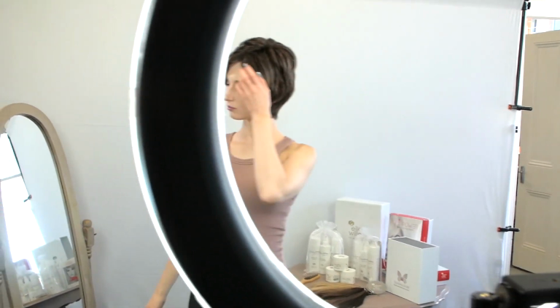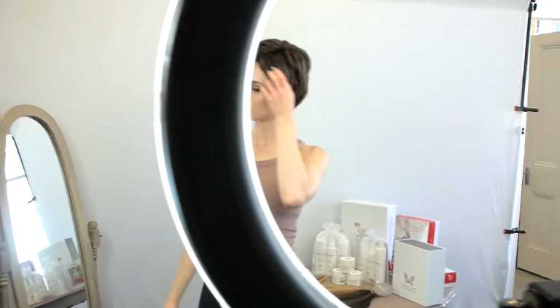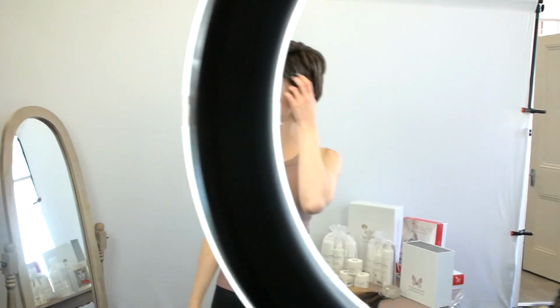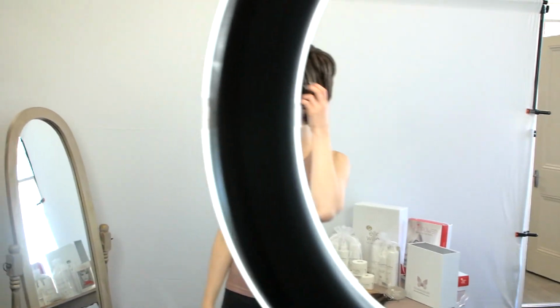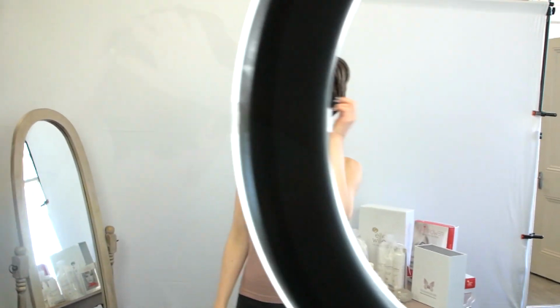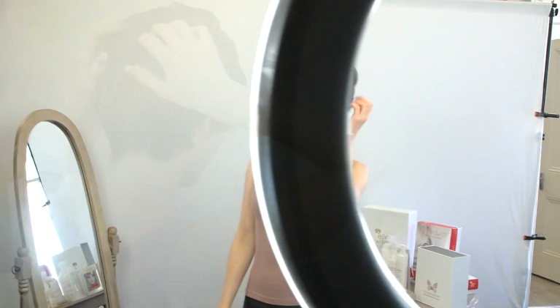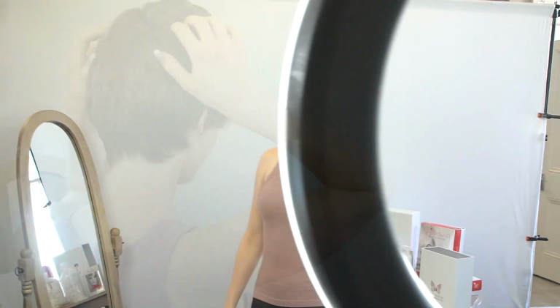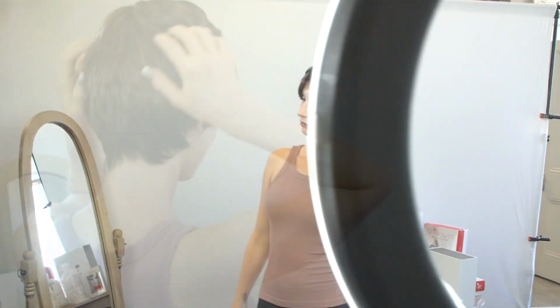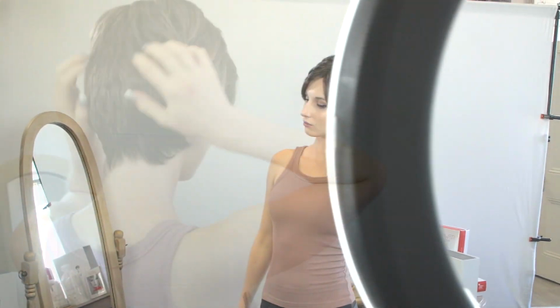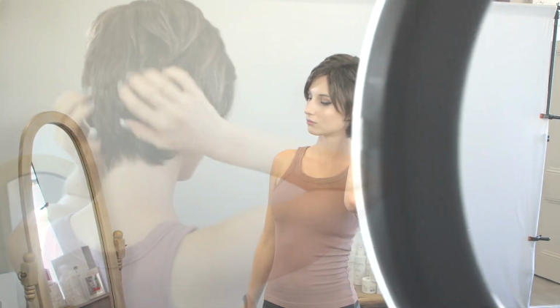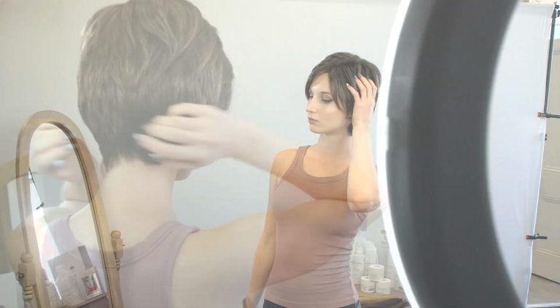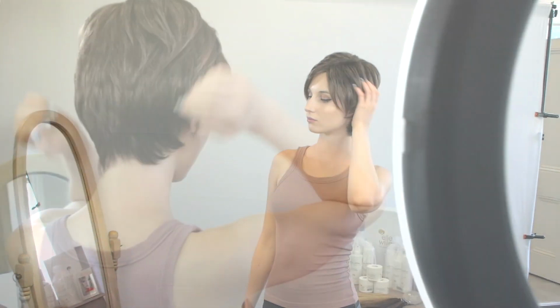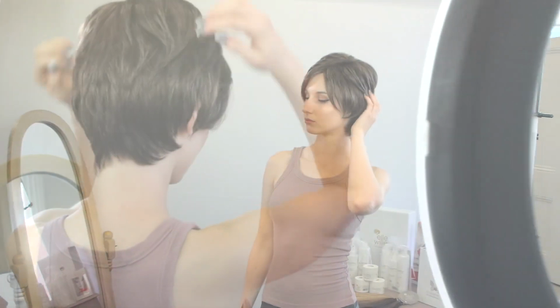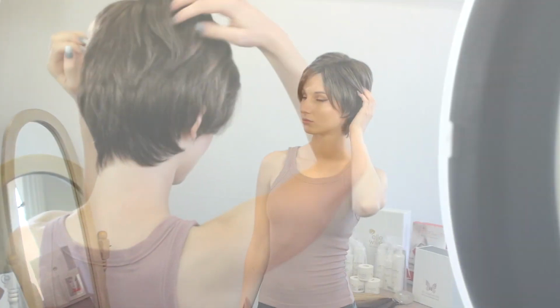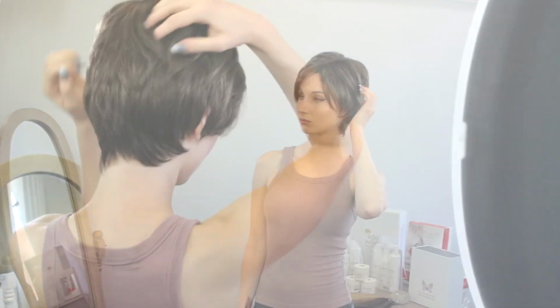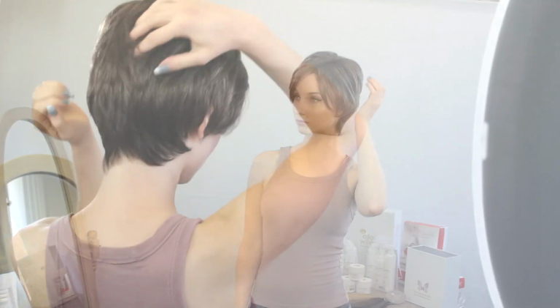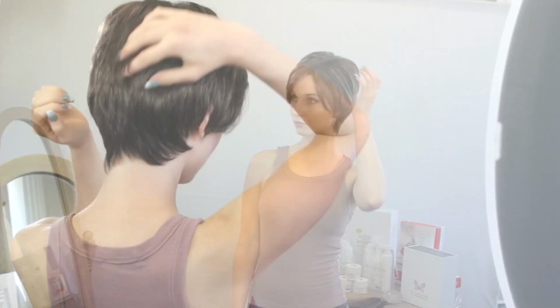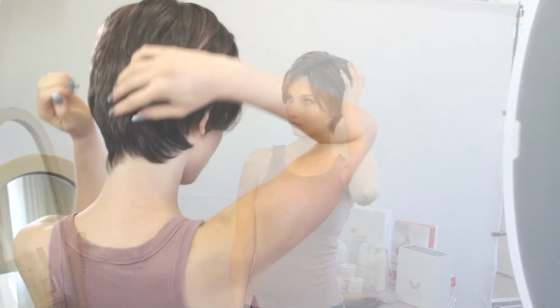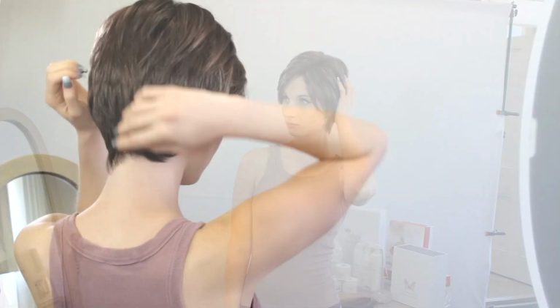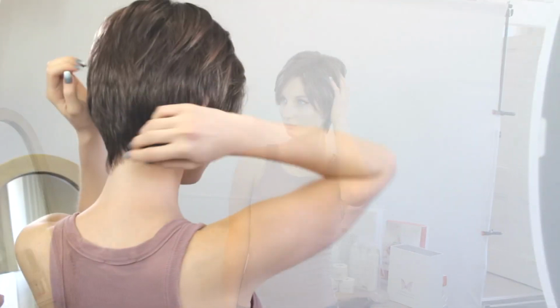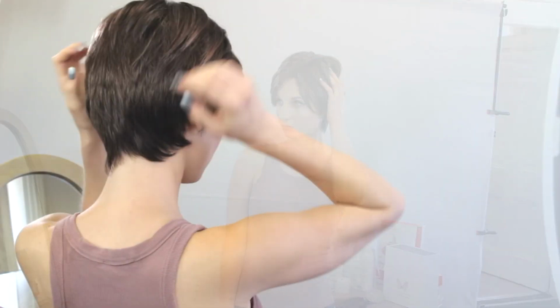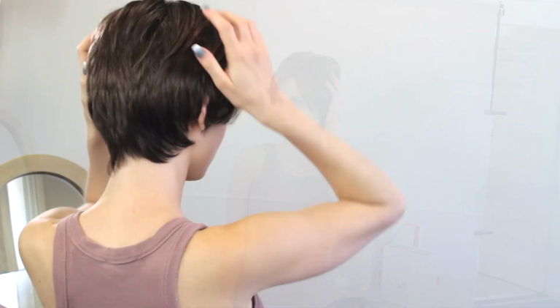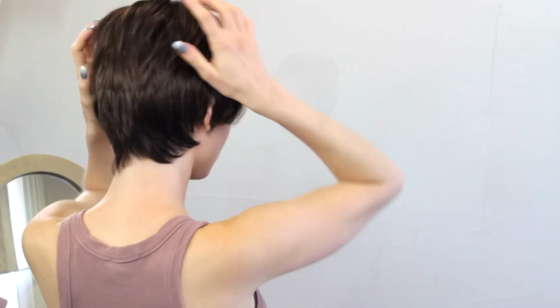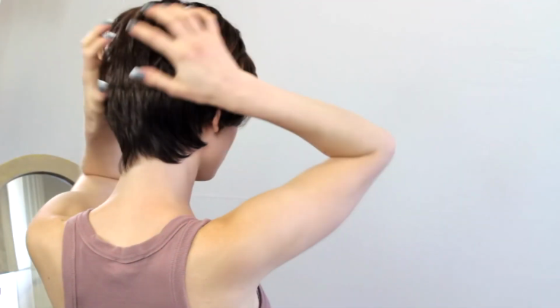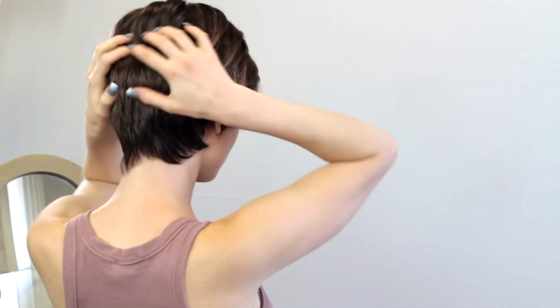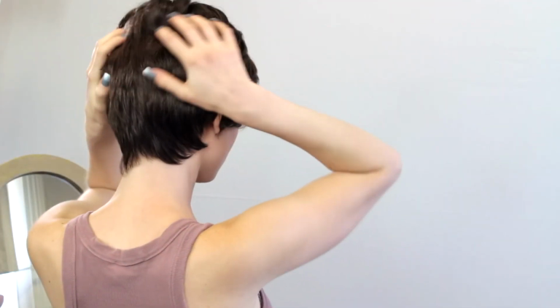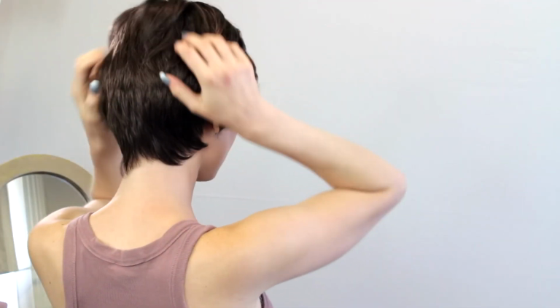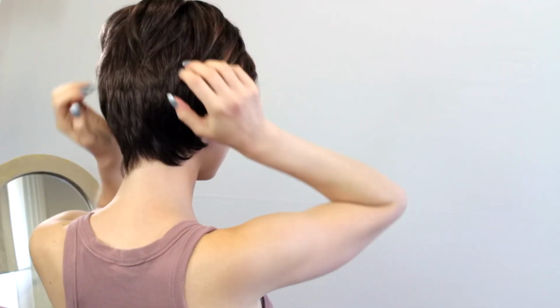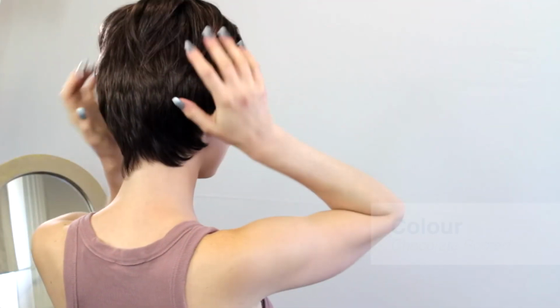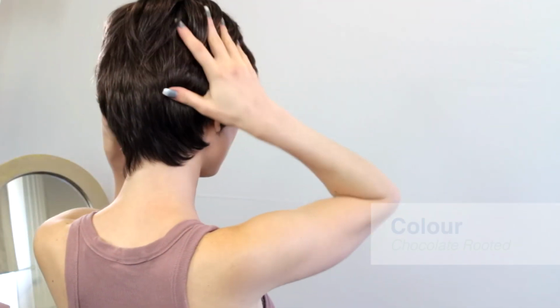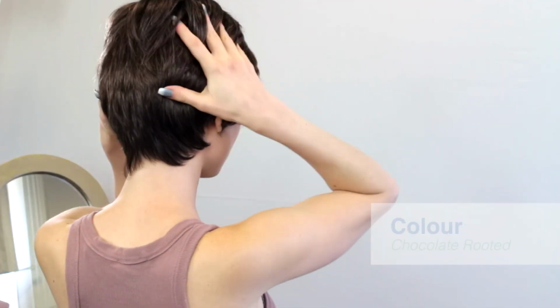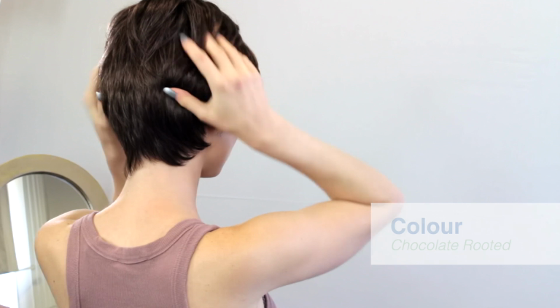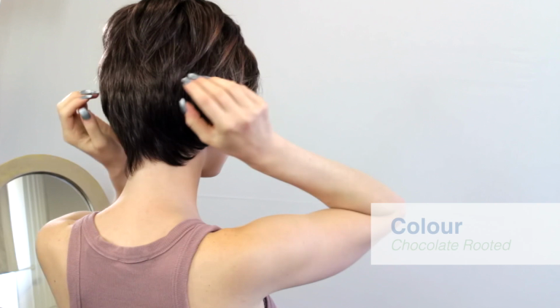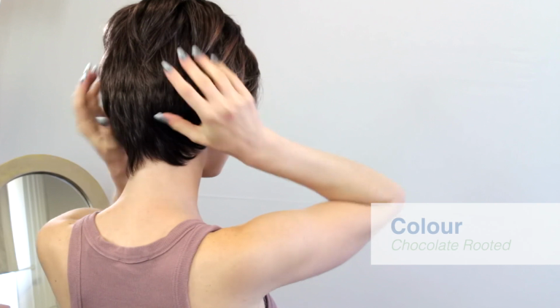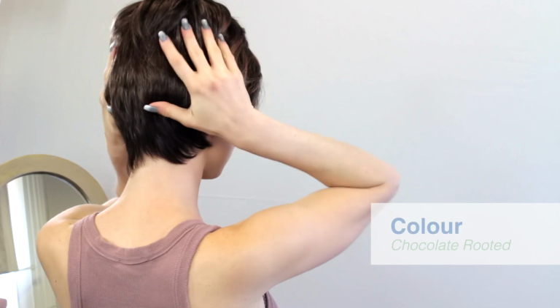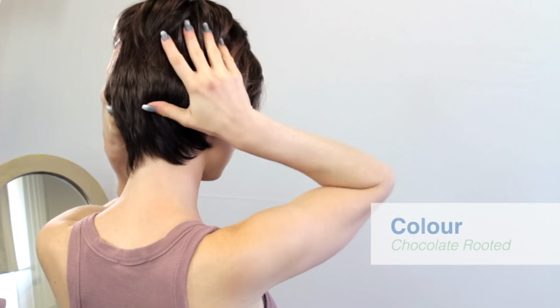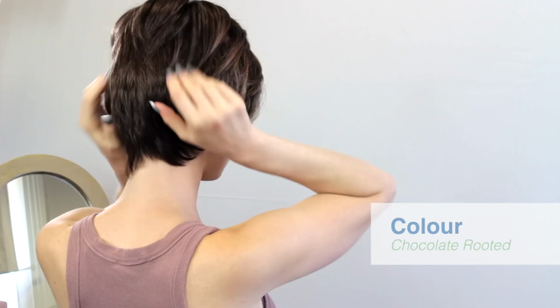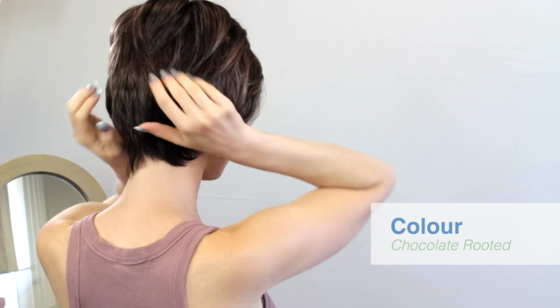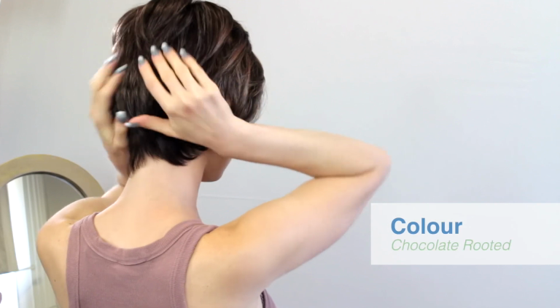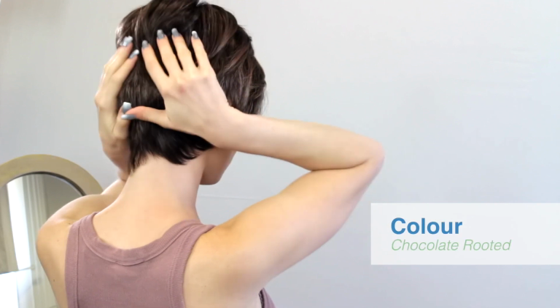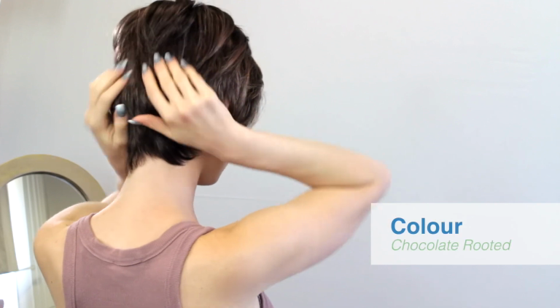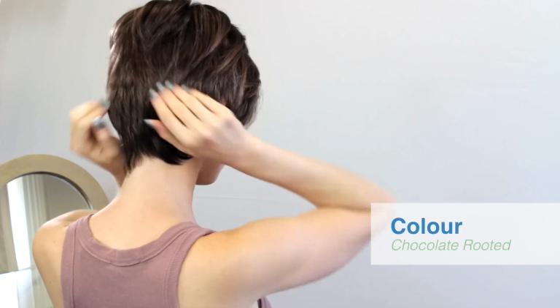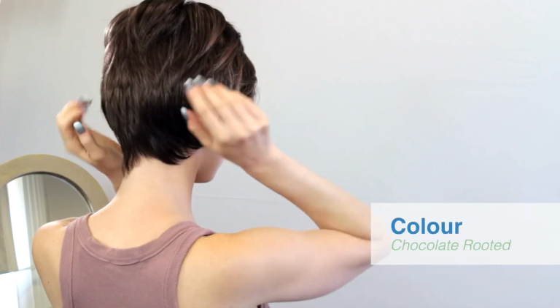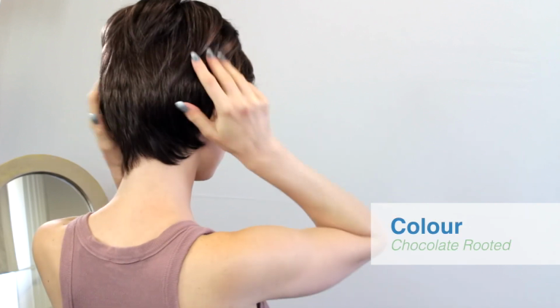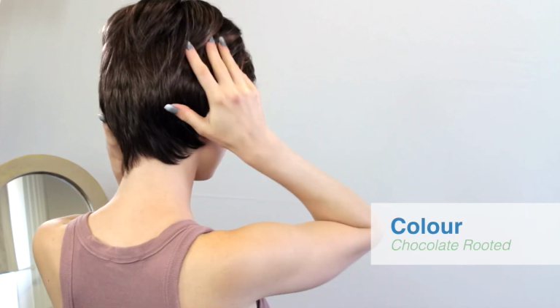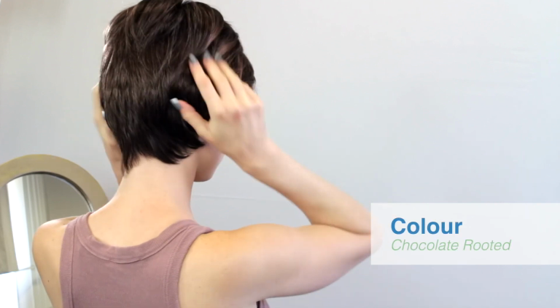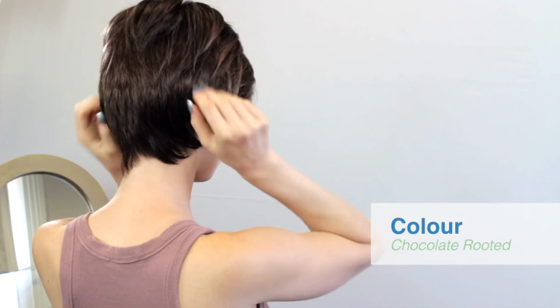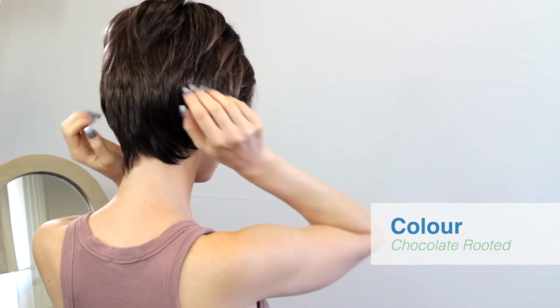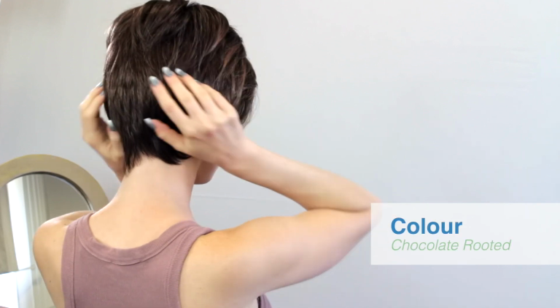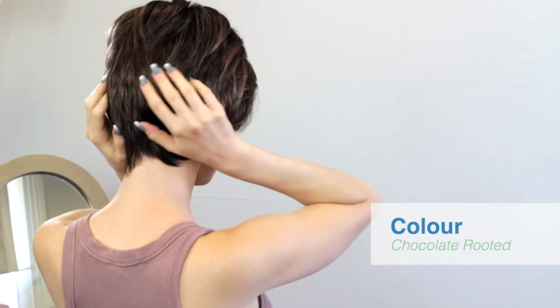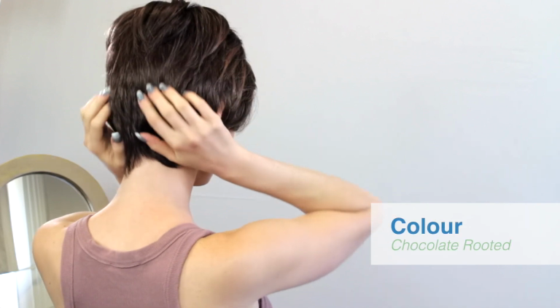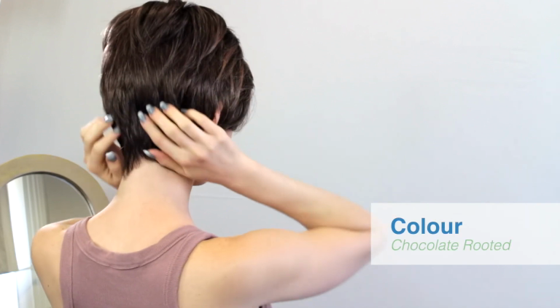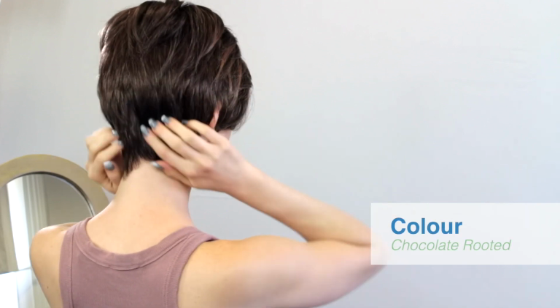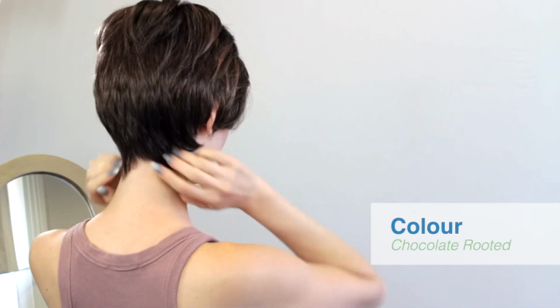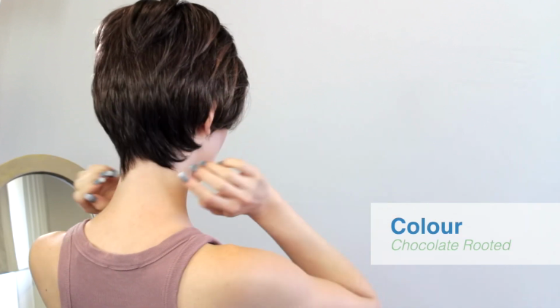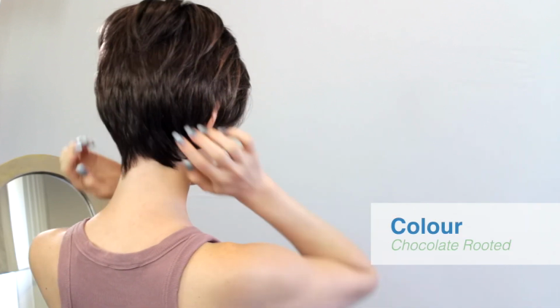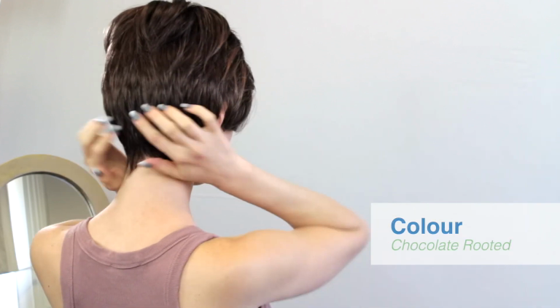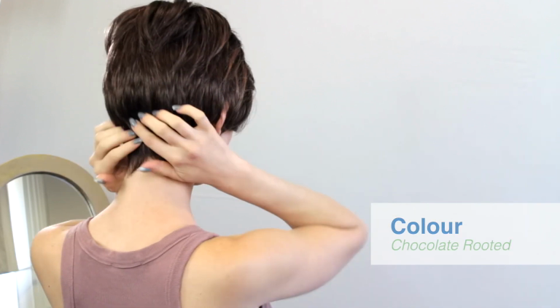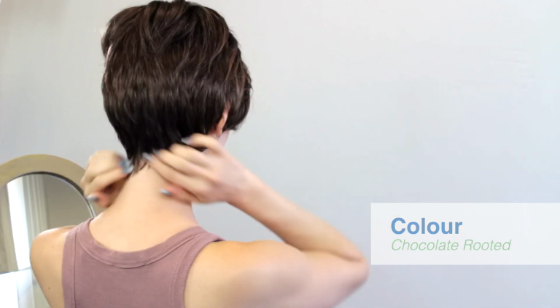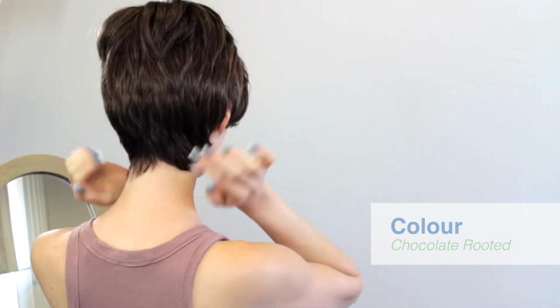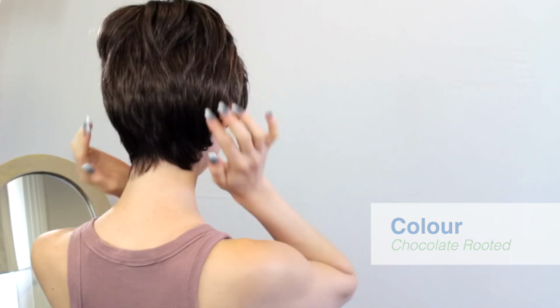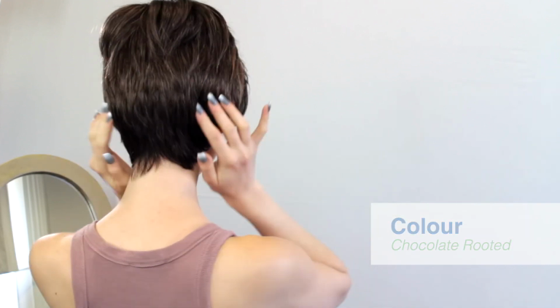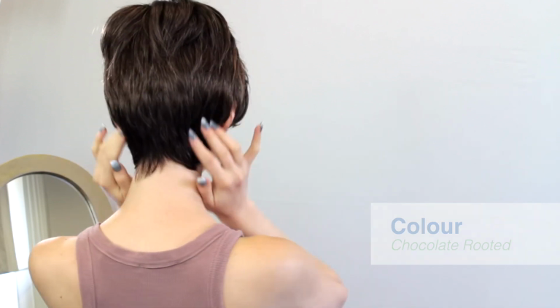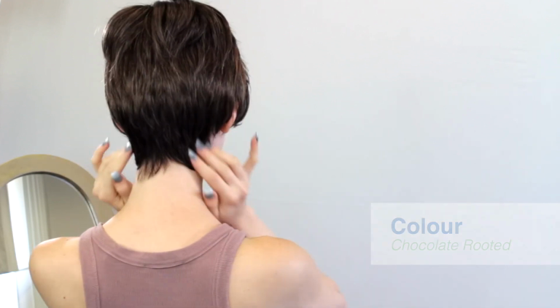The color we're showing here is chocolate rooted. It also comes in several other beautiful colors.